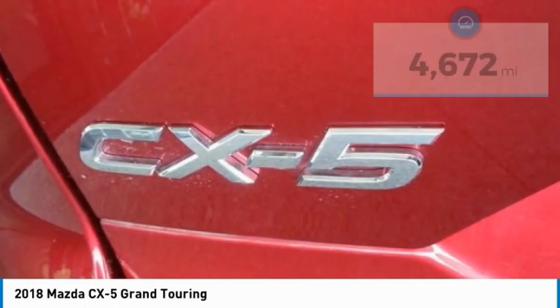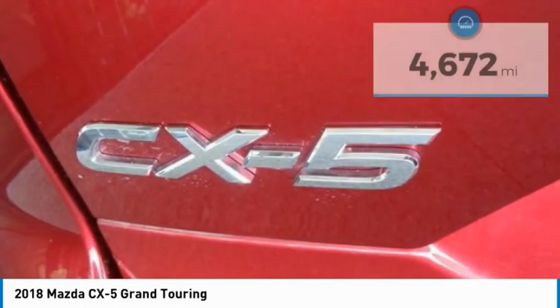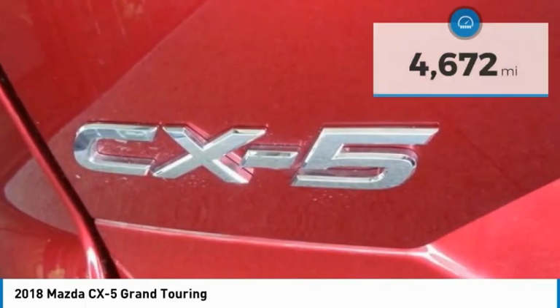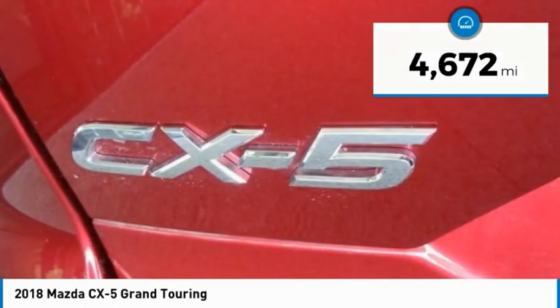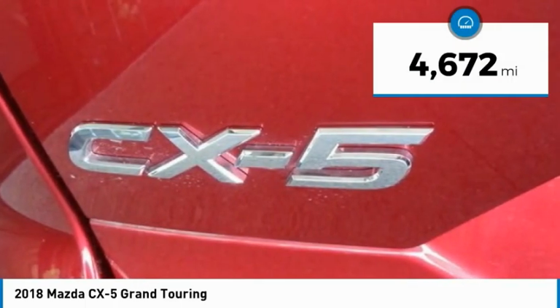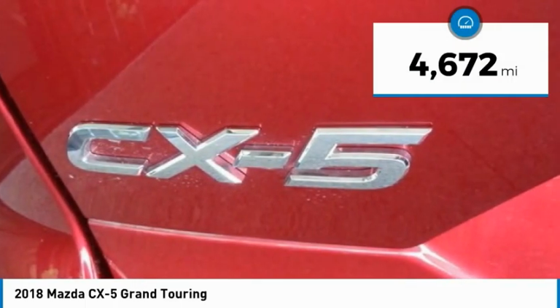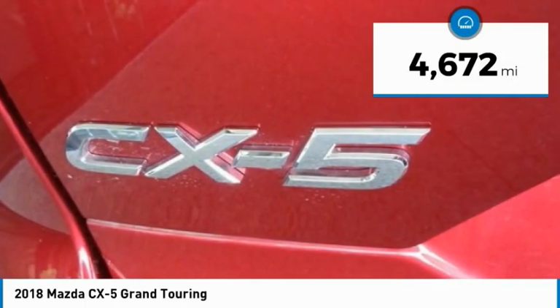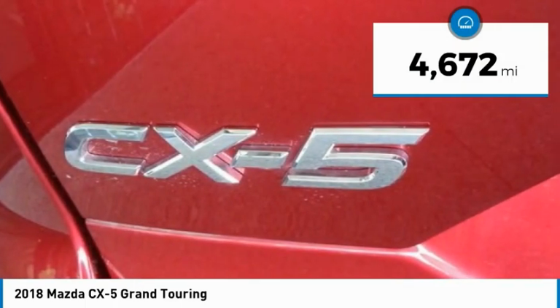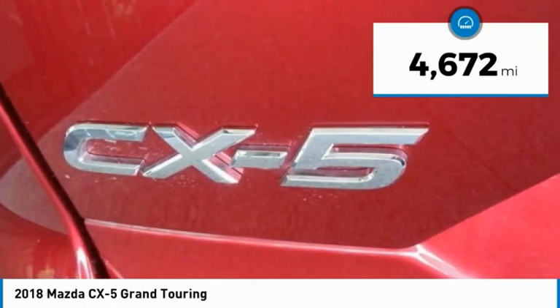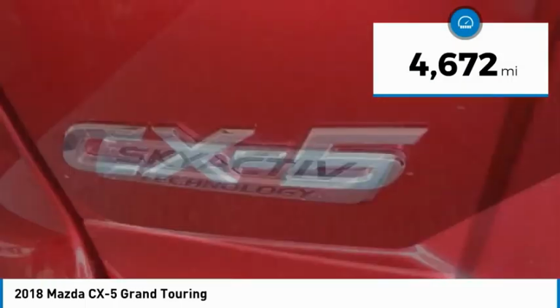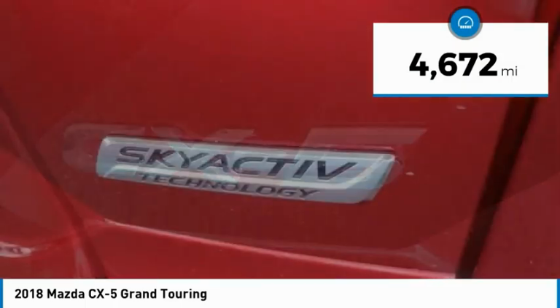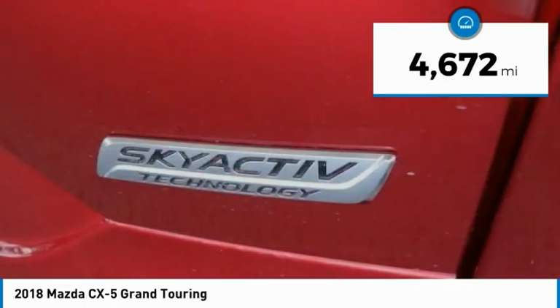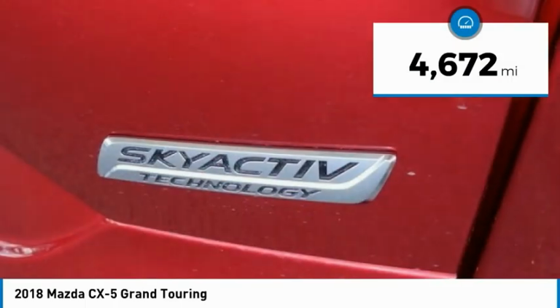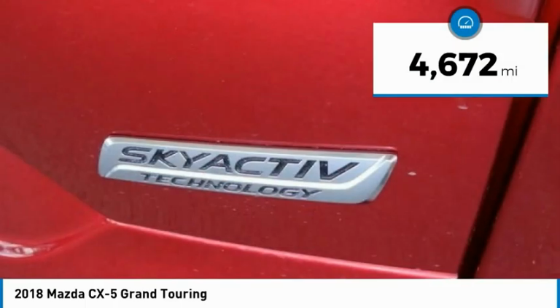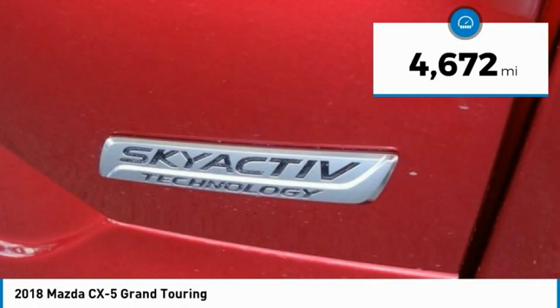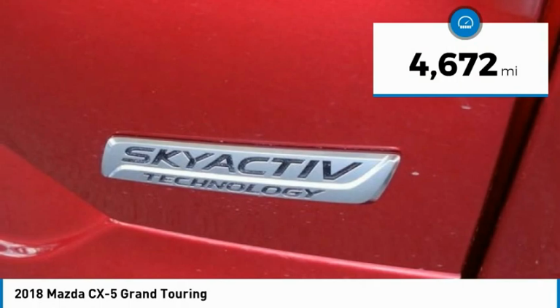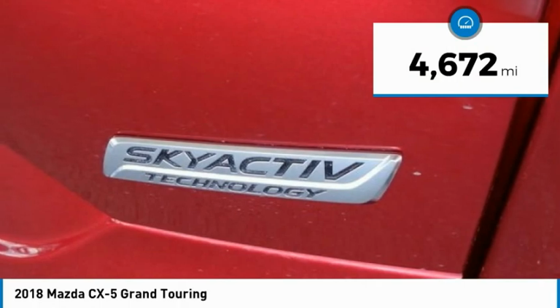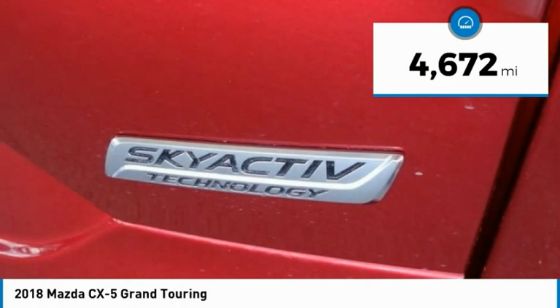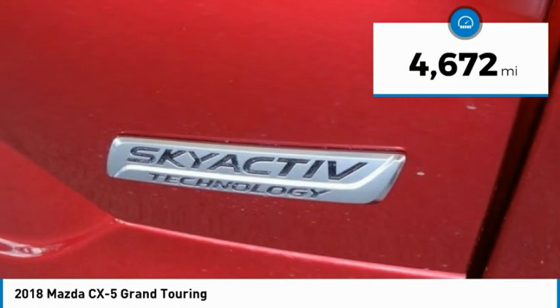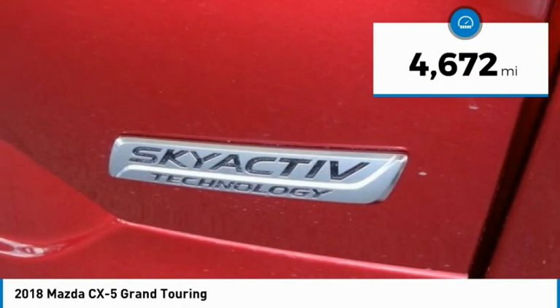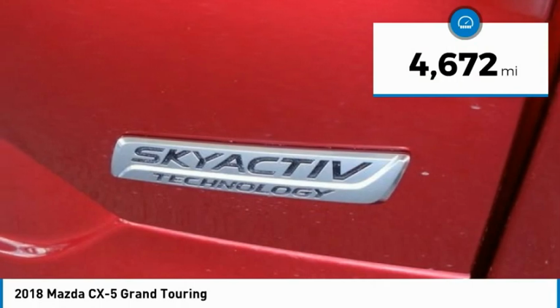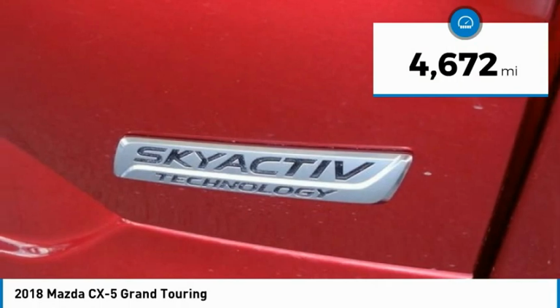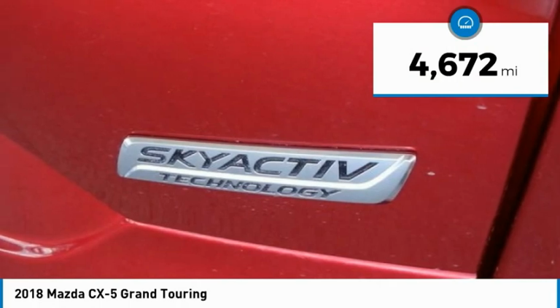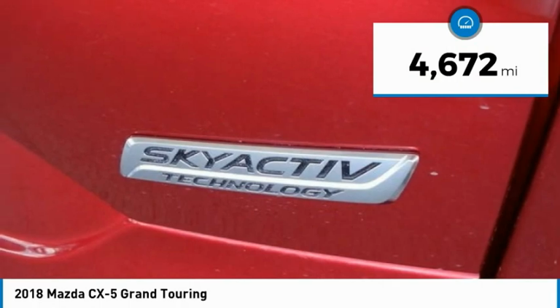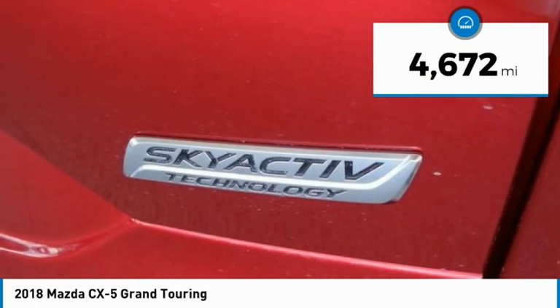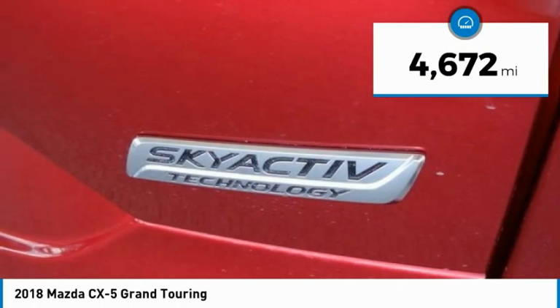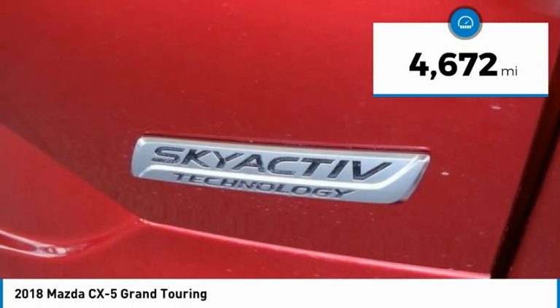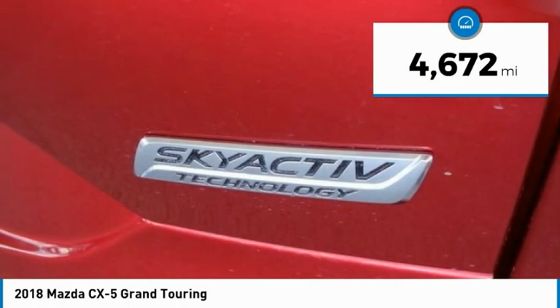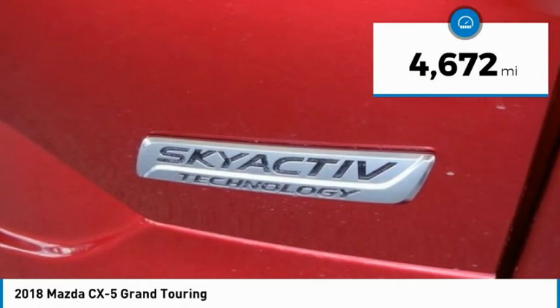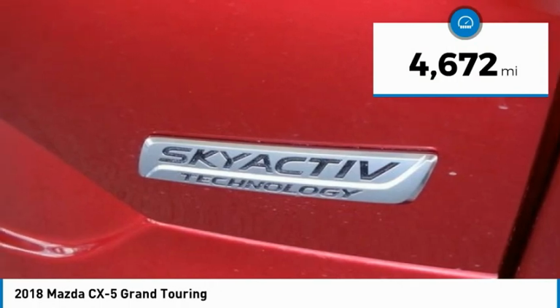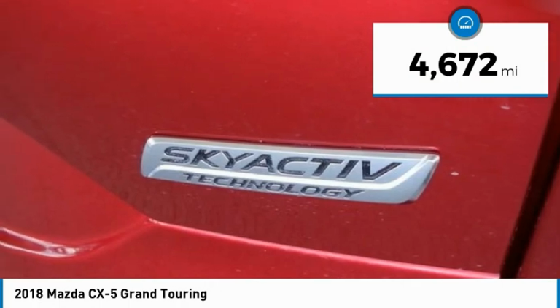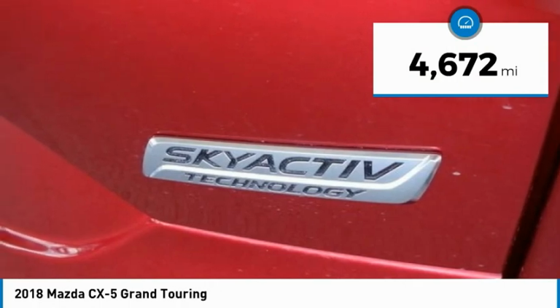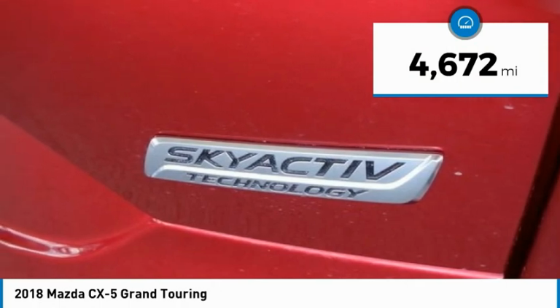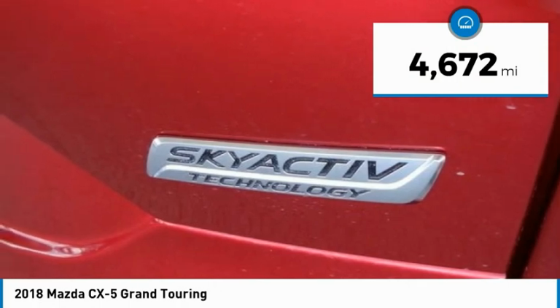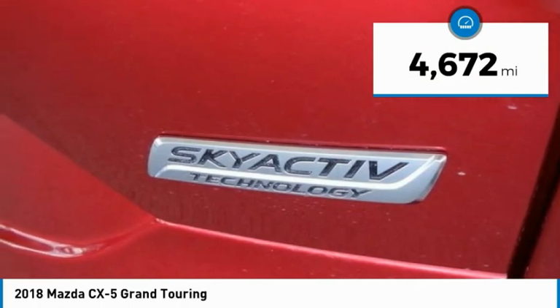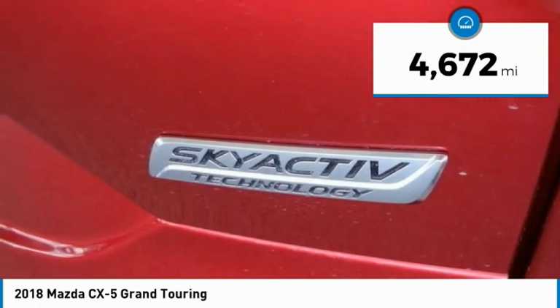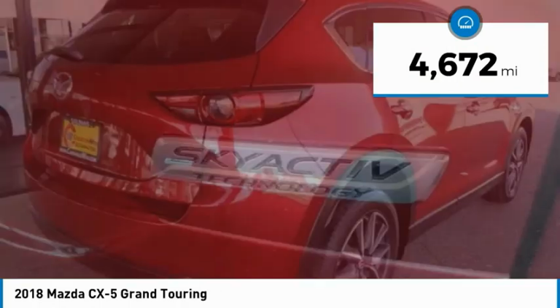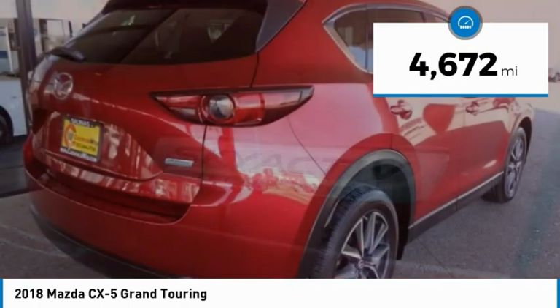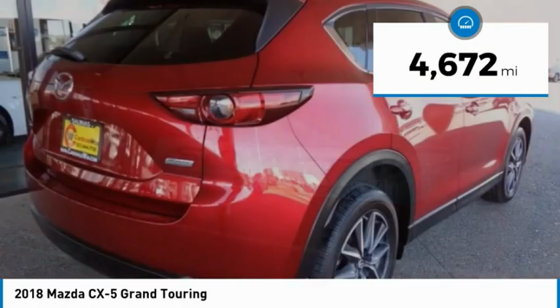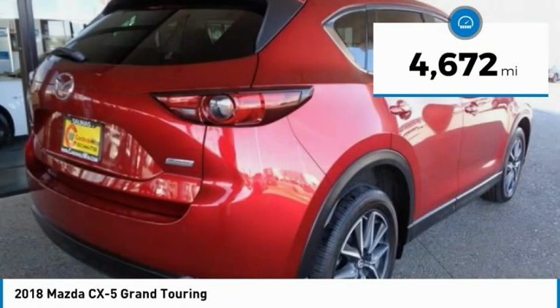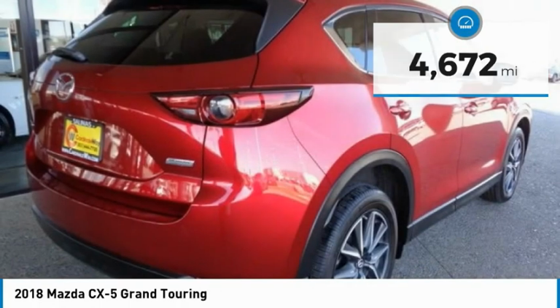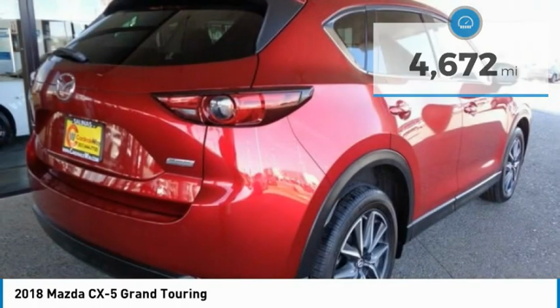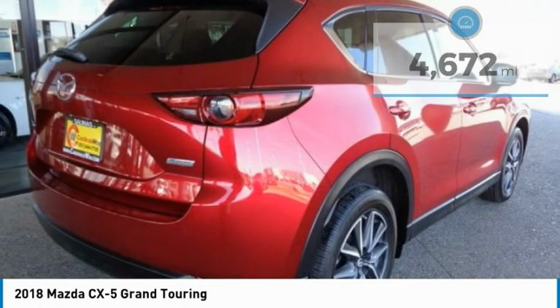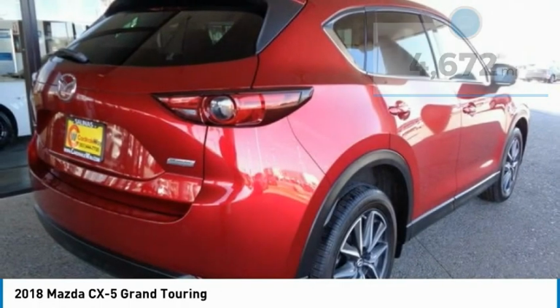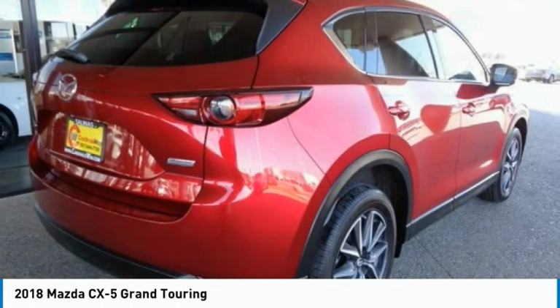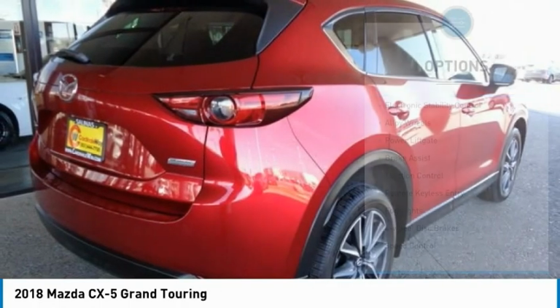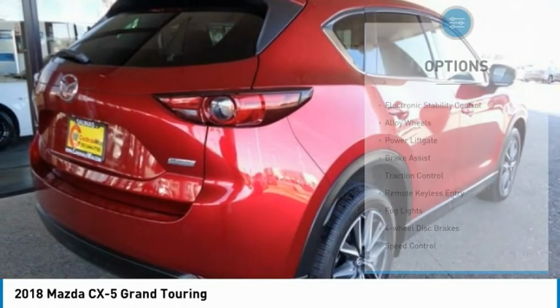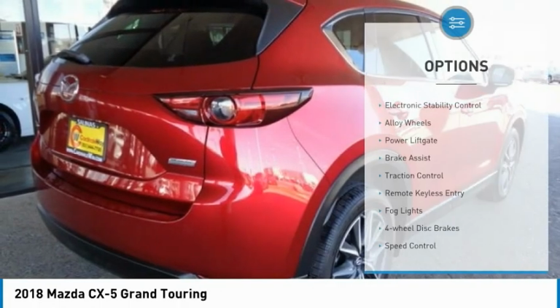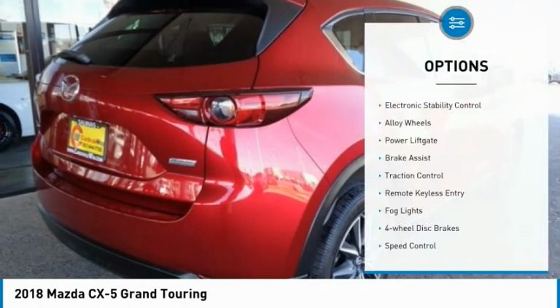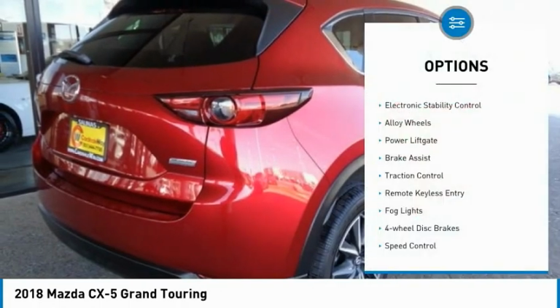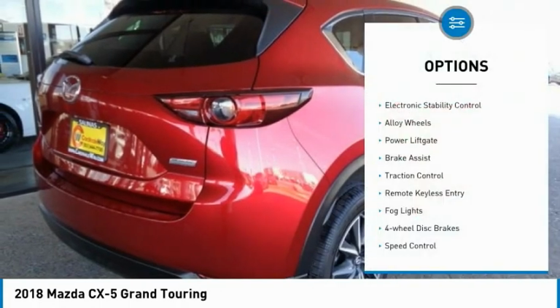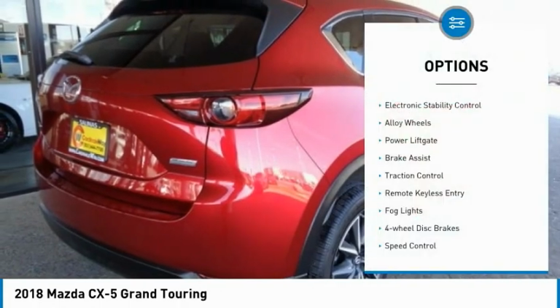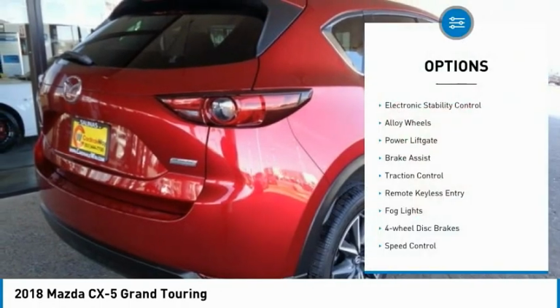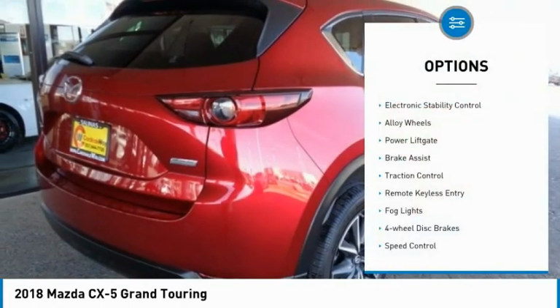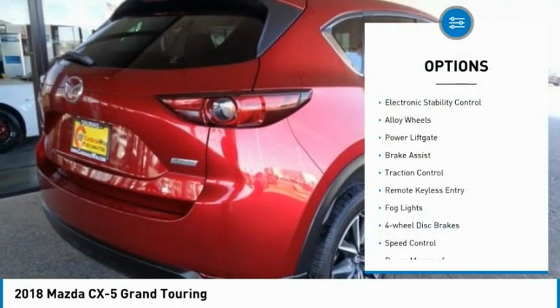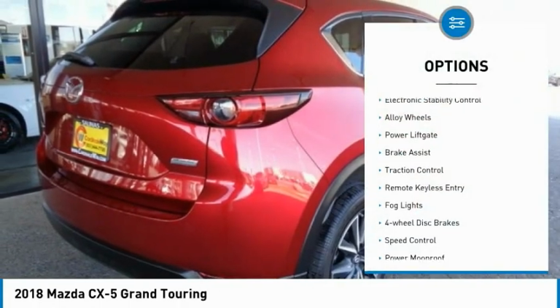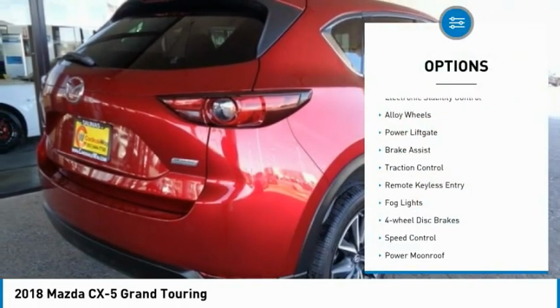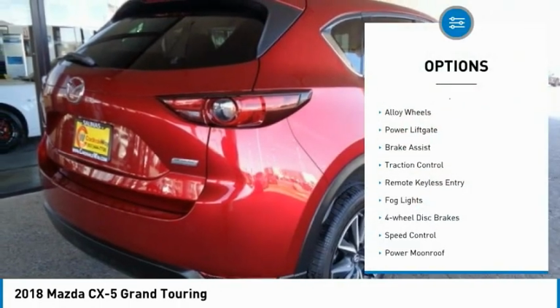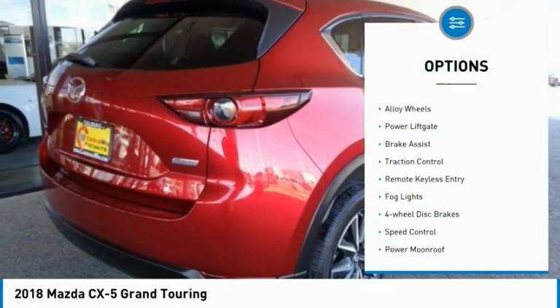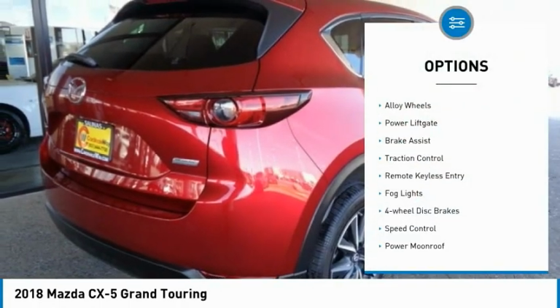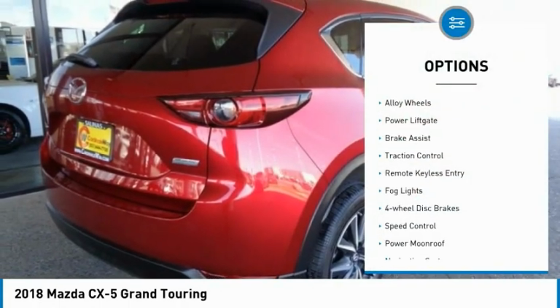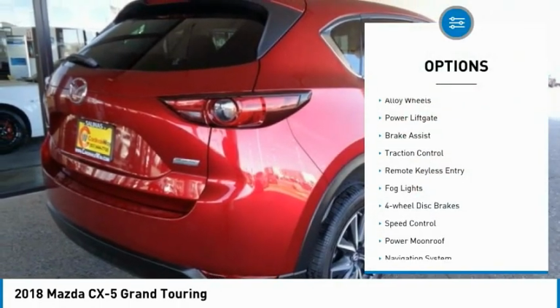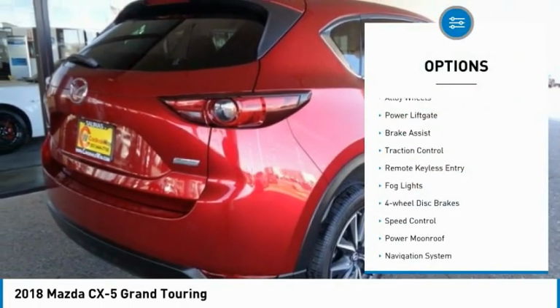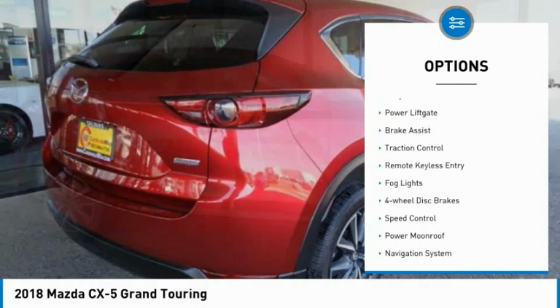This vehicle has less than 5,000 miles. Here are some of this vehicle's great options: electronic stability control,